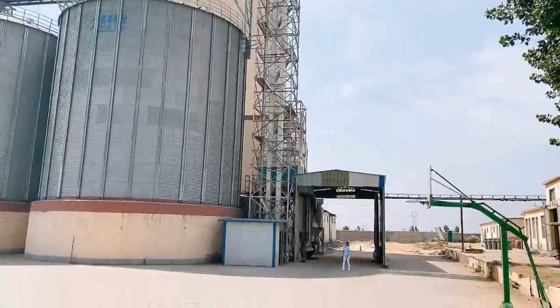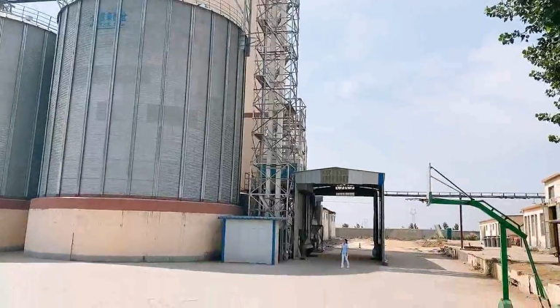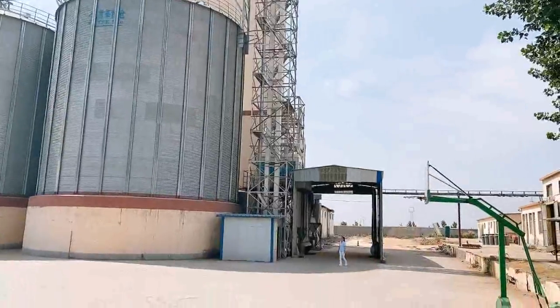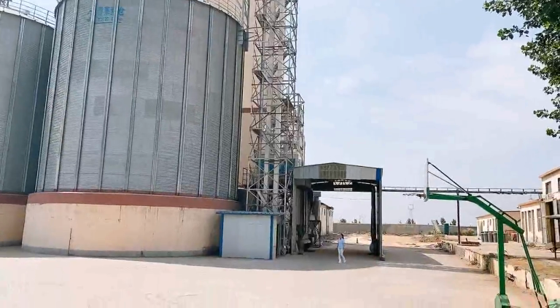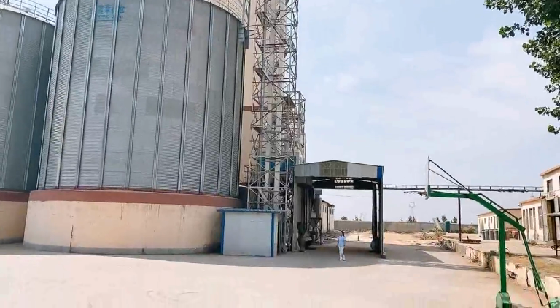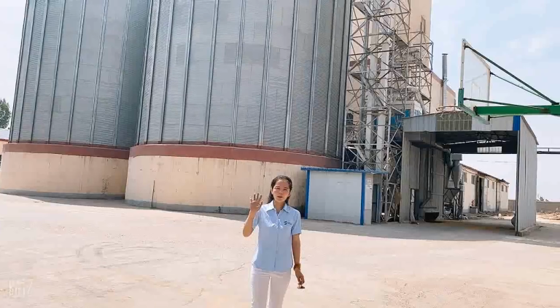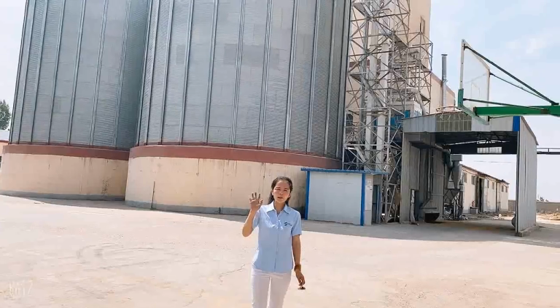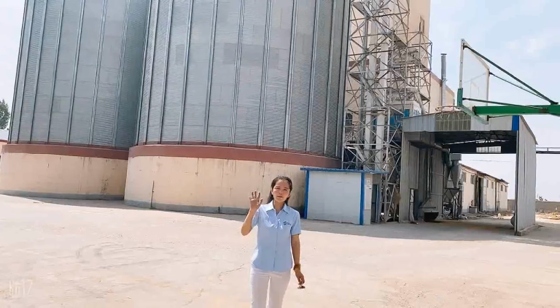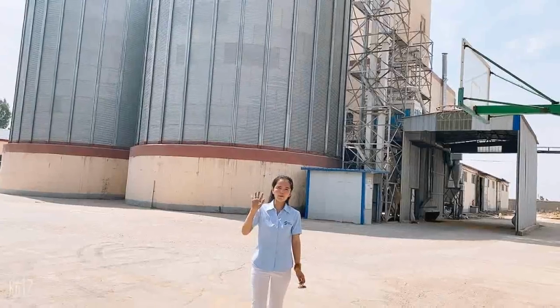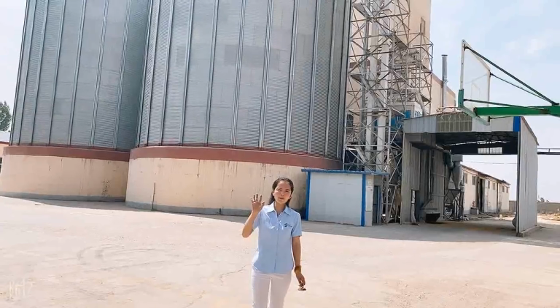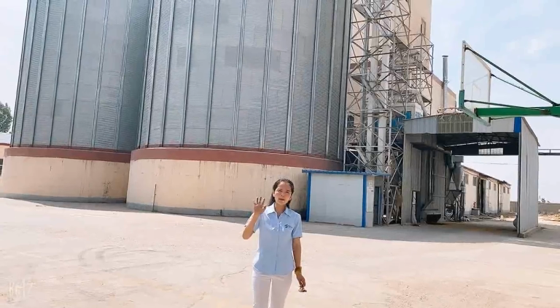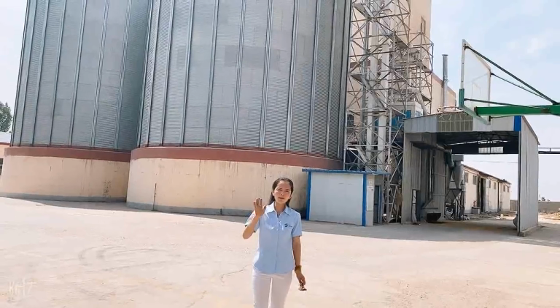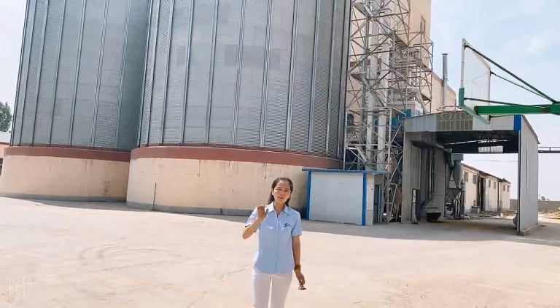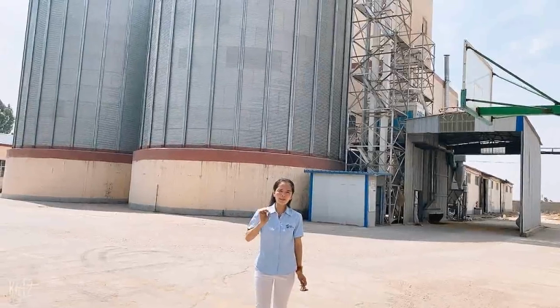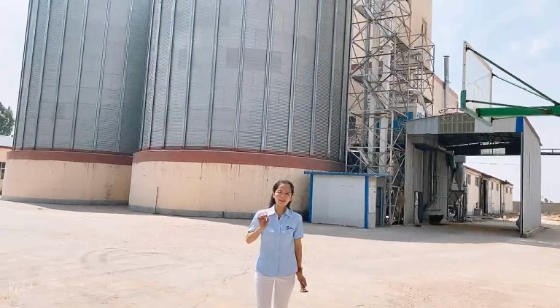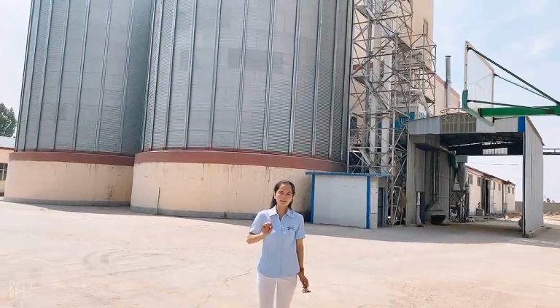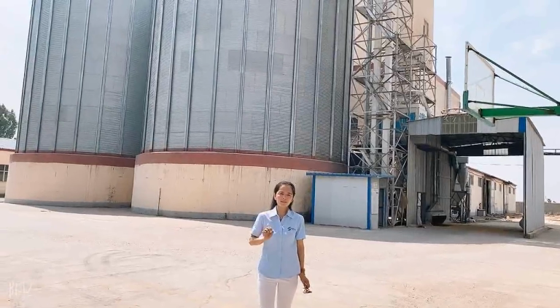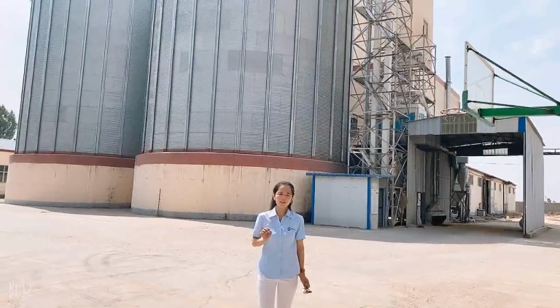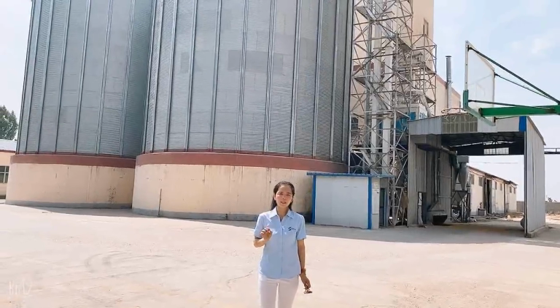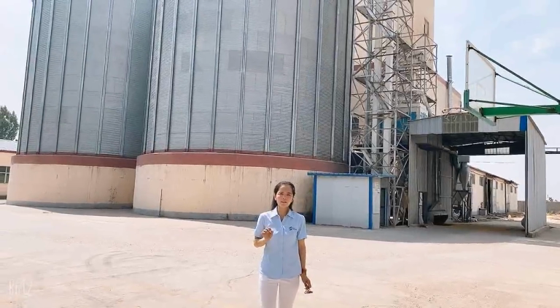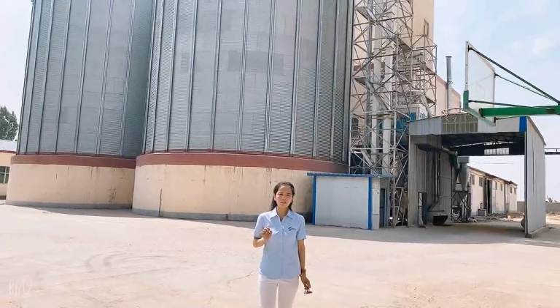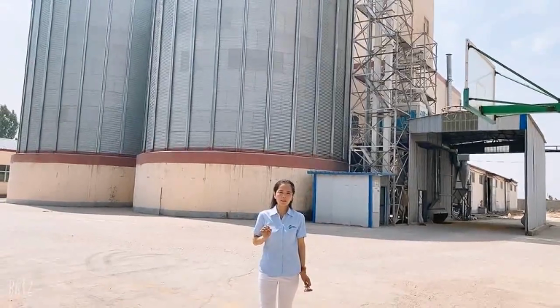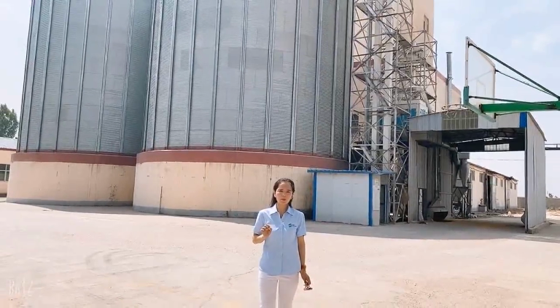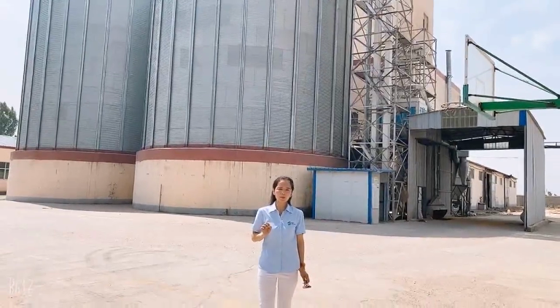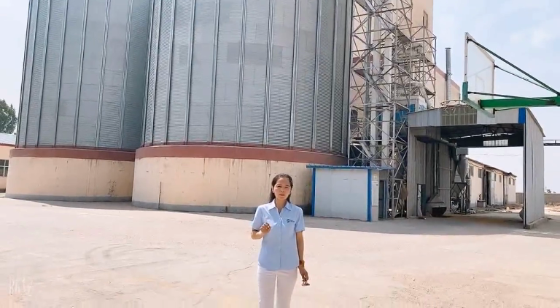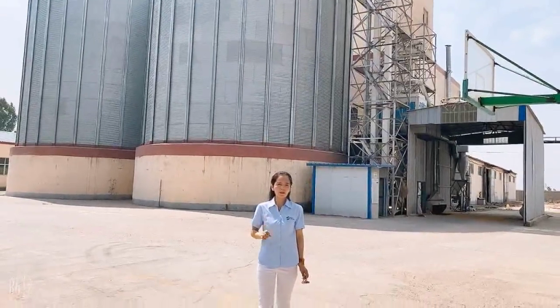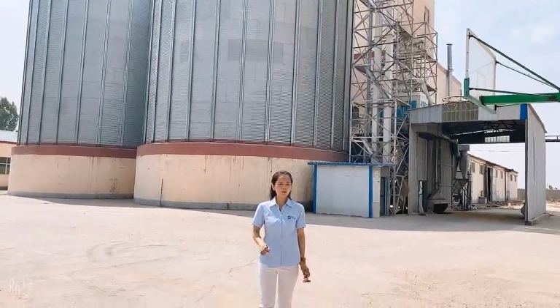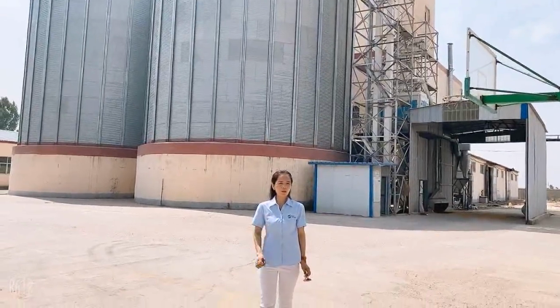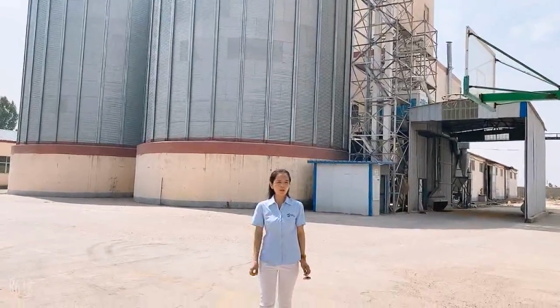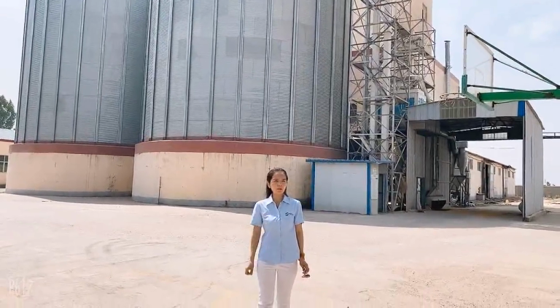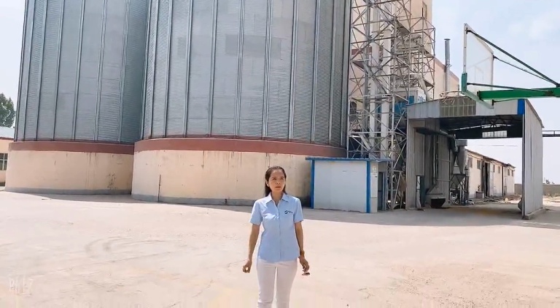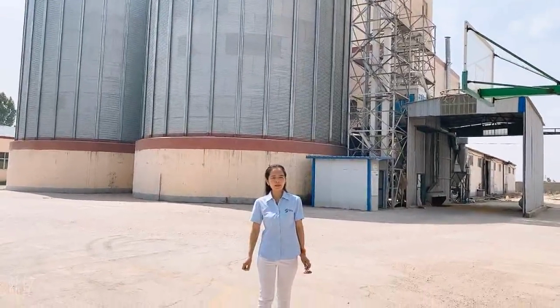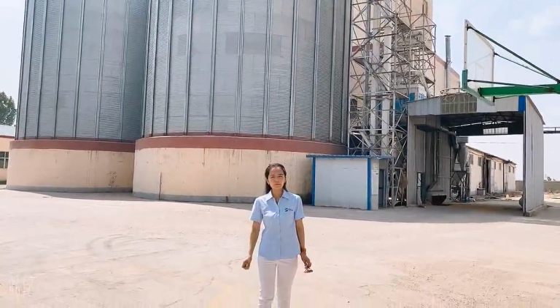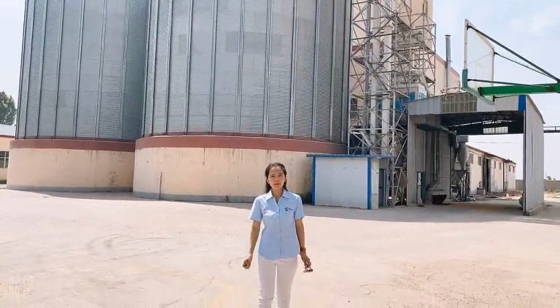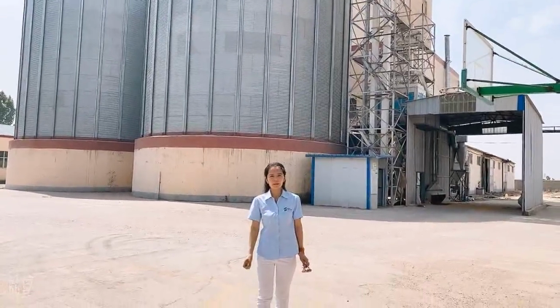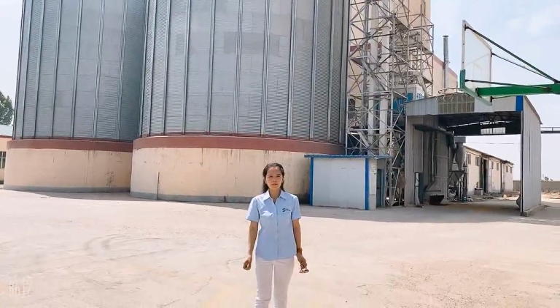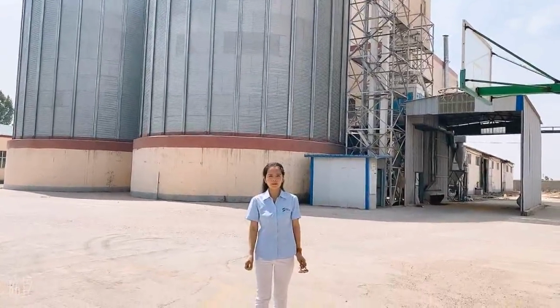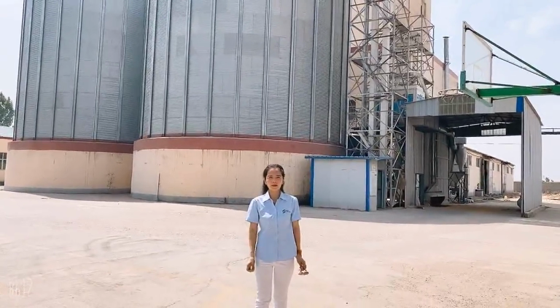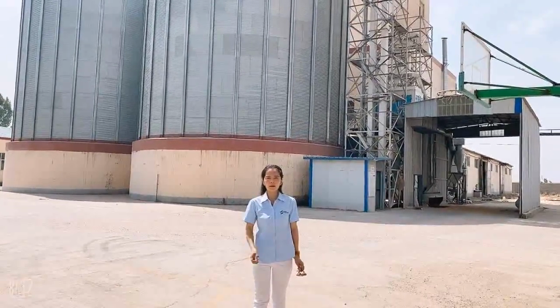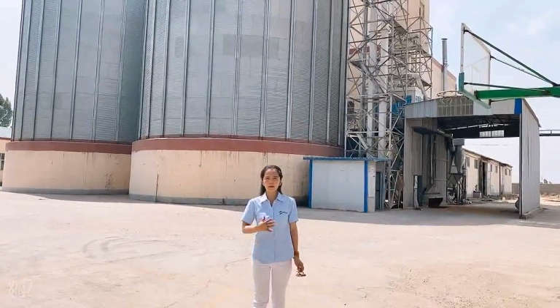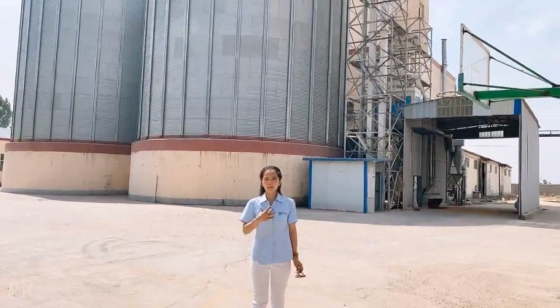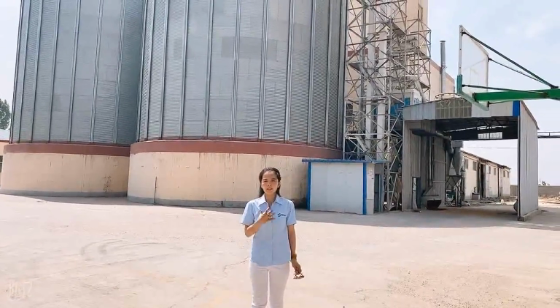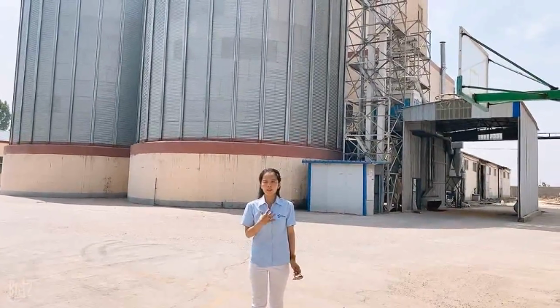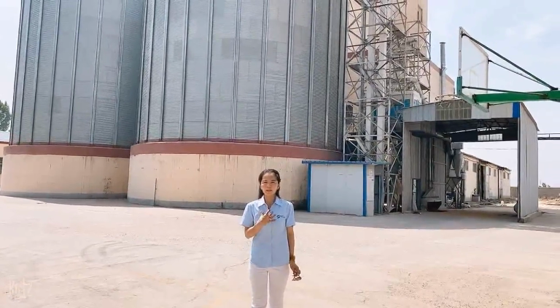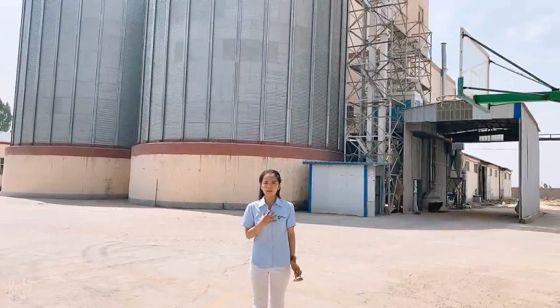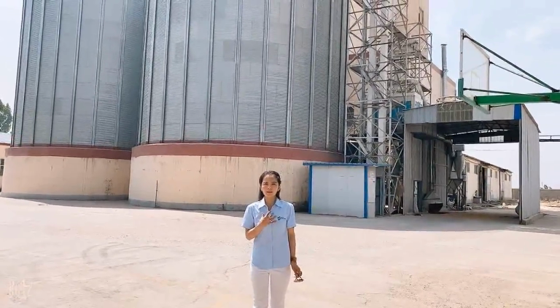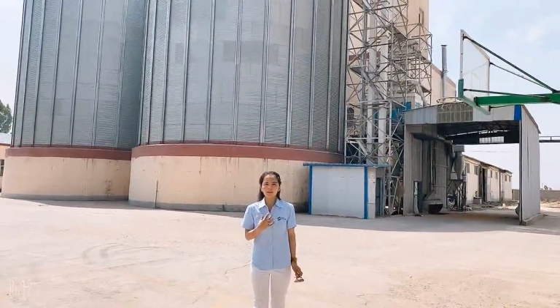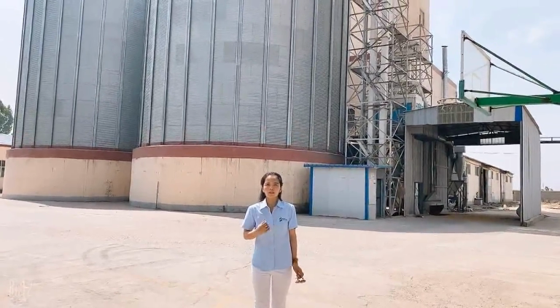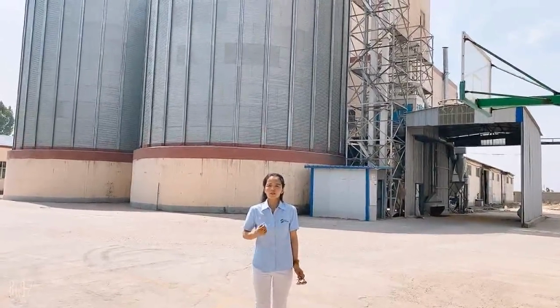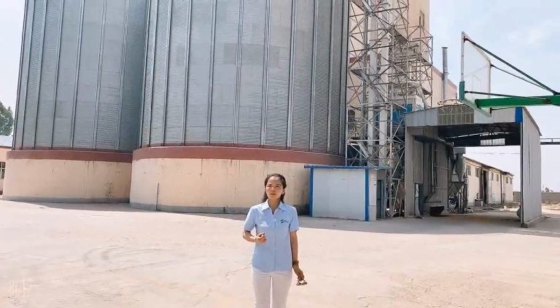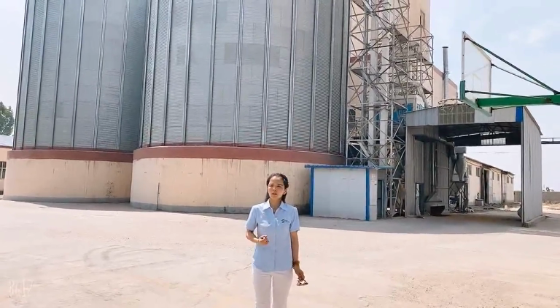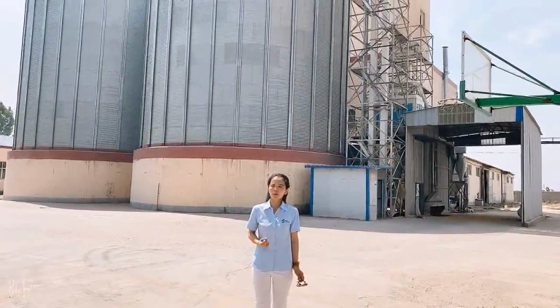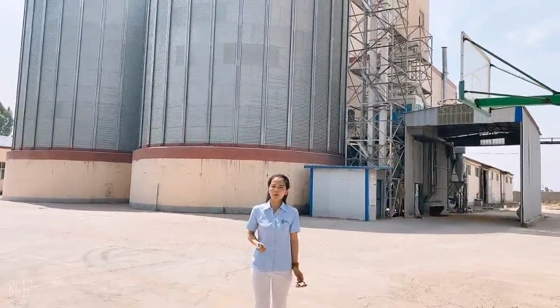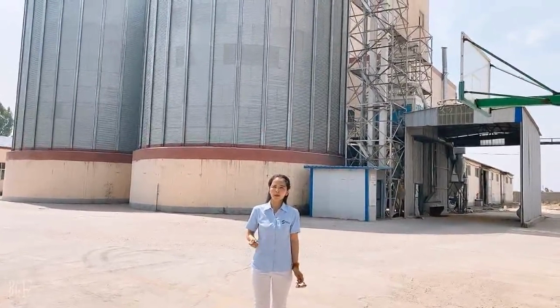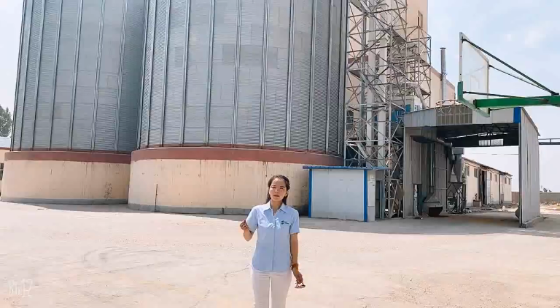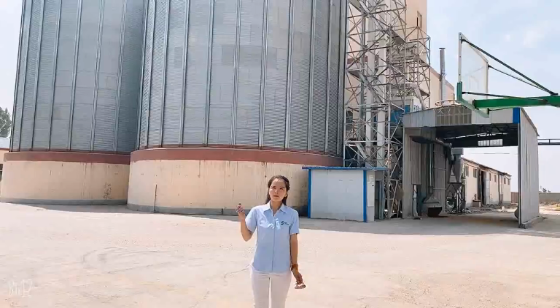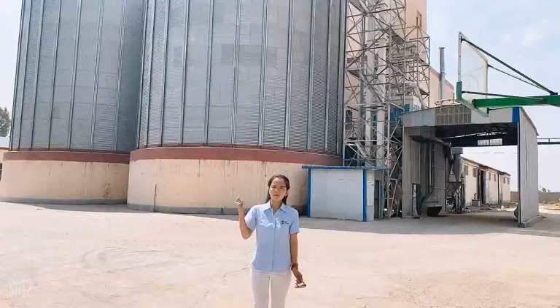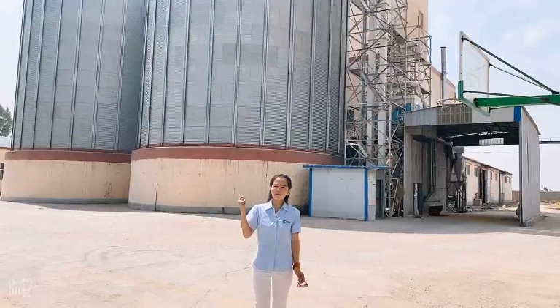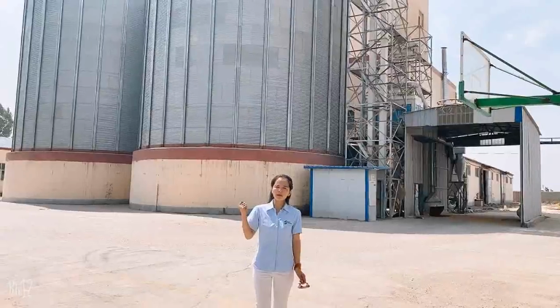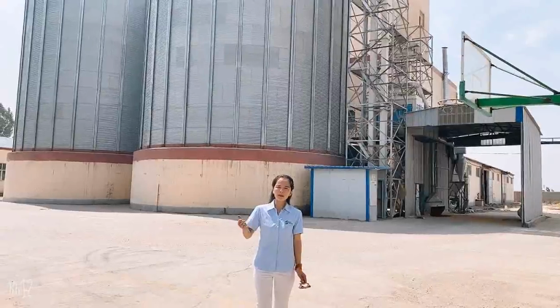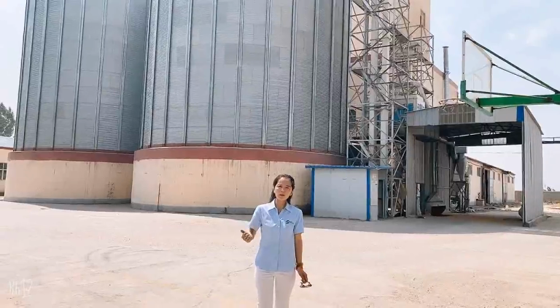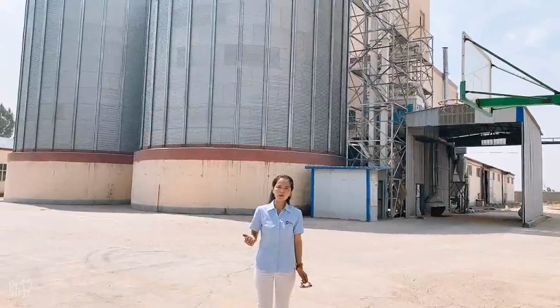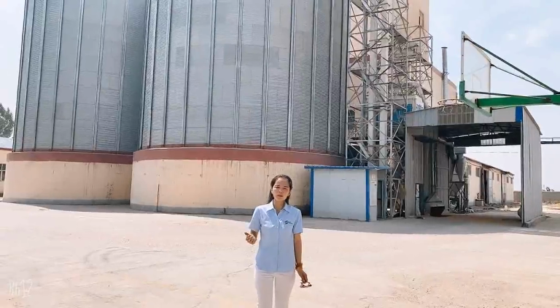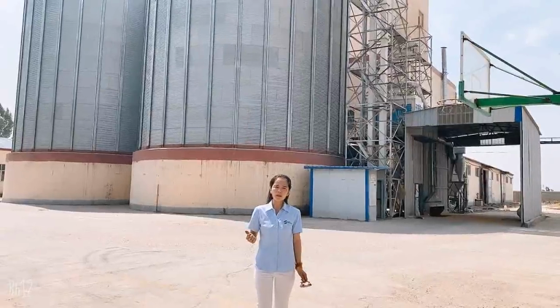Hi everyone, this is TSE Green Silo Company Ltd. I am Shelly. Today we are on the silo site.